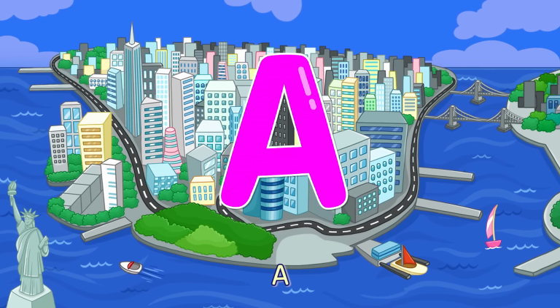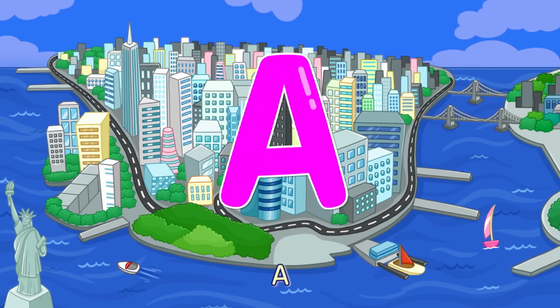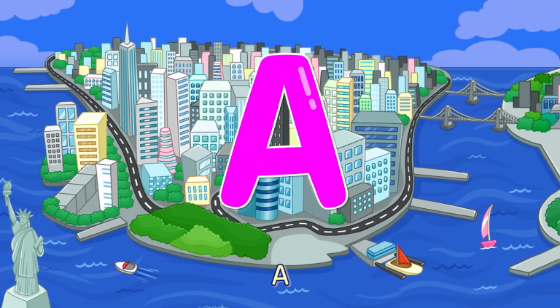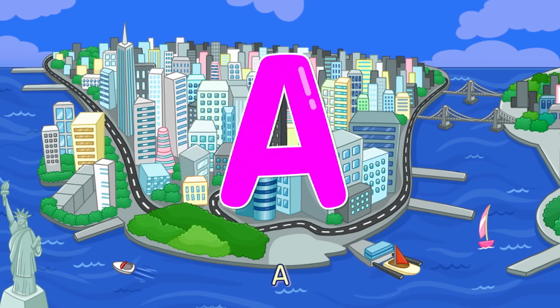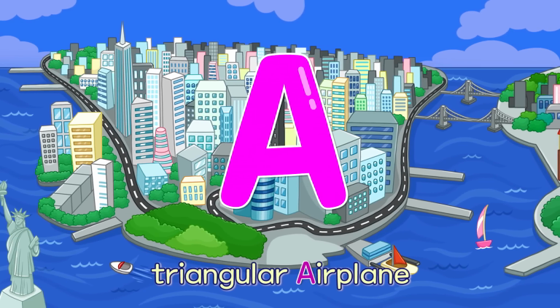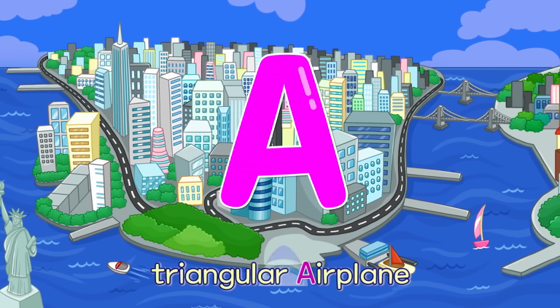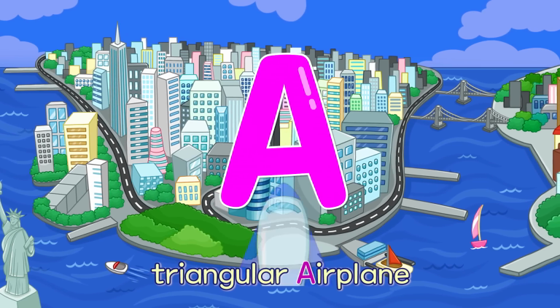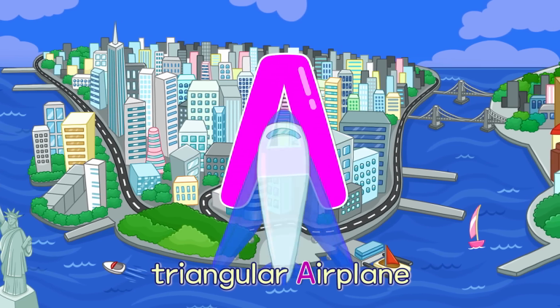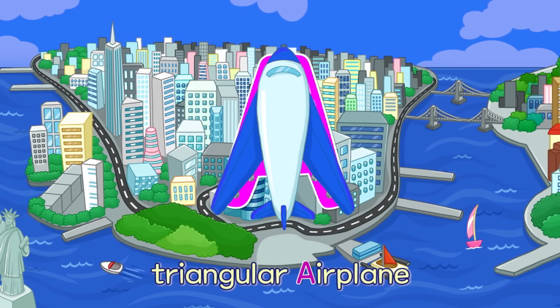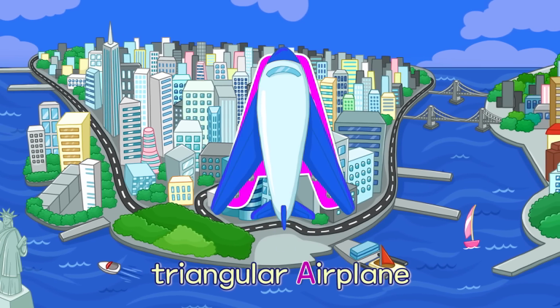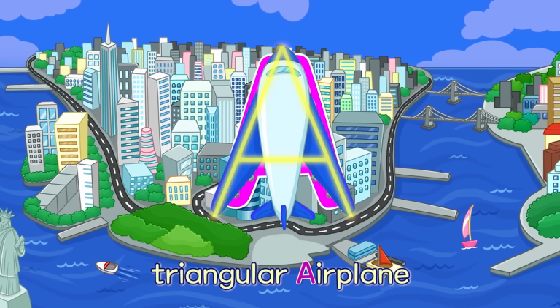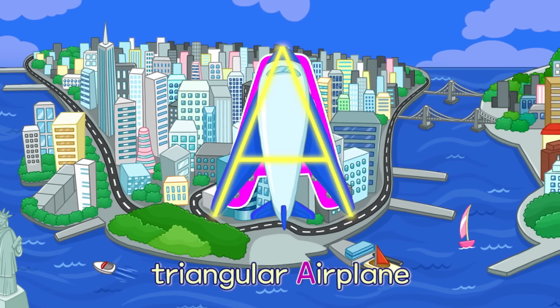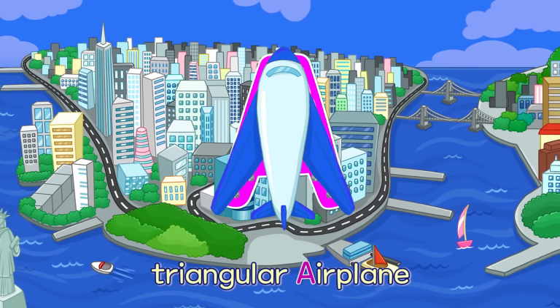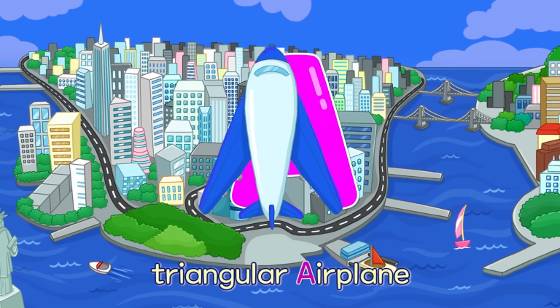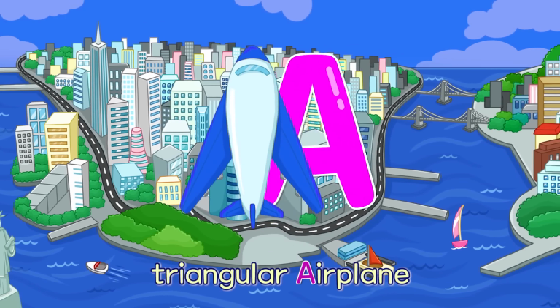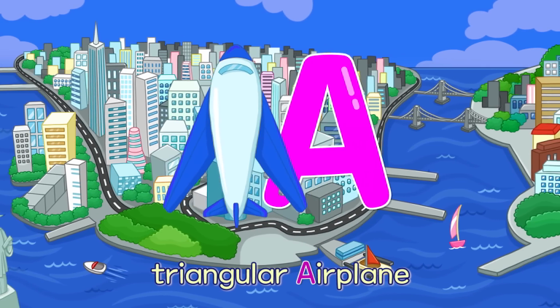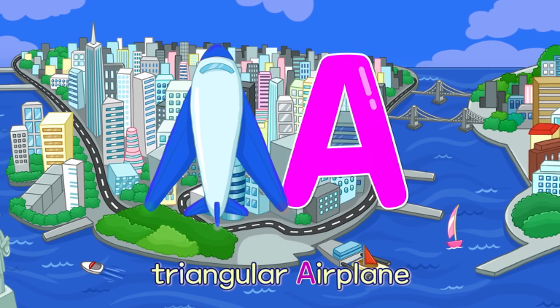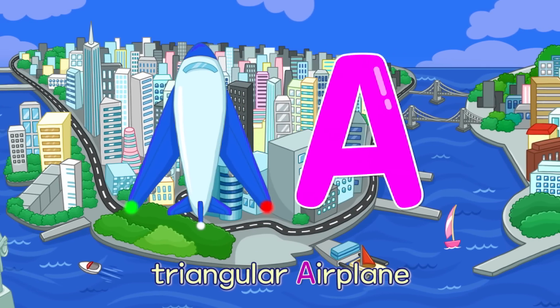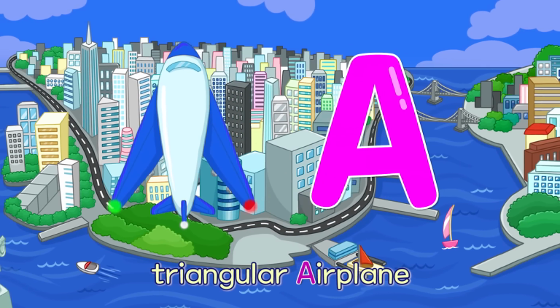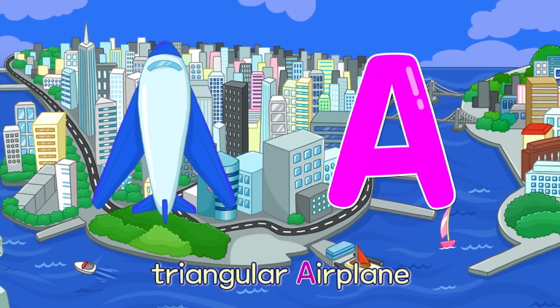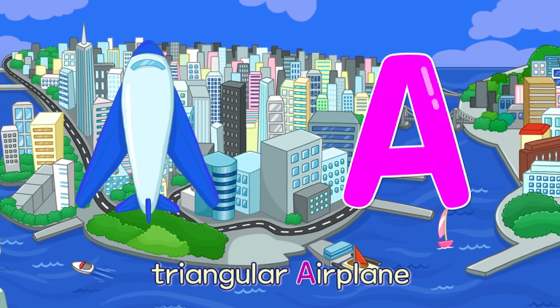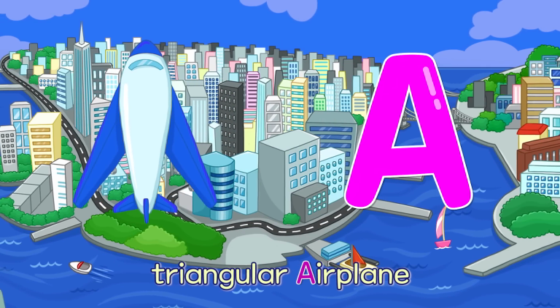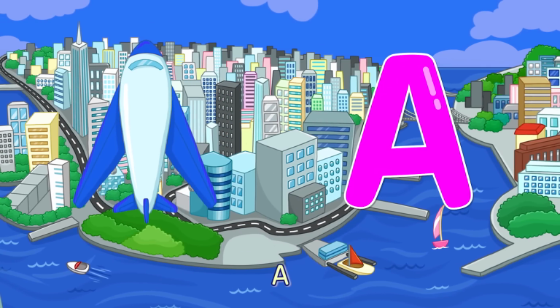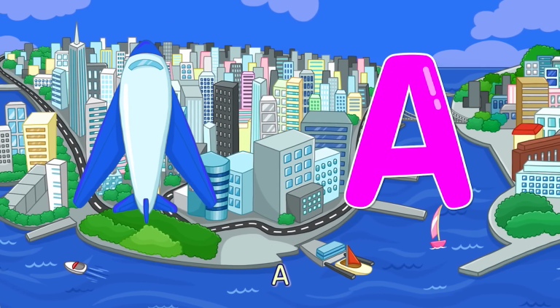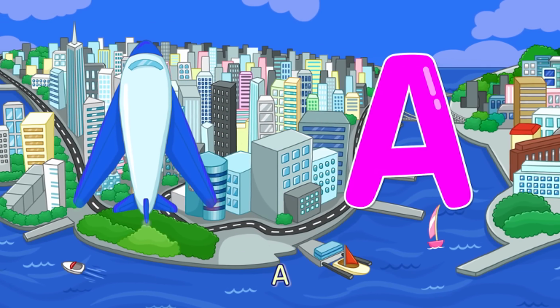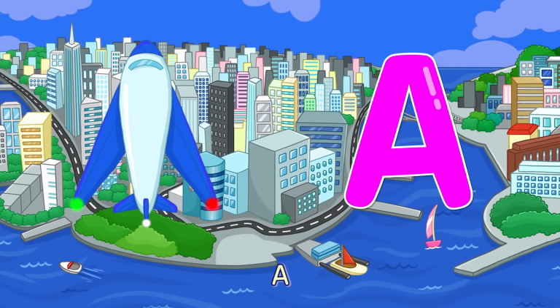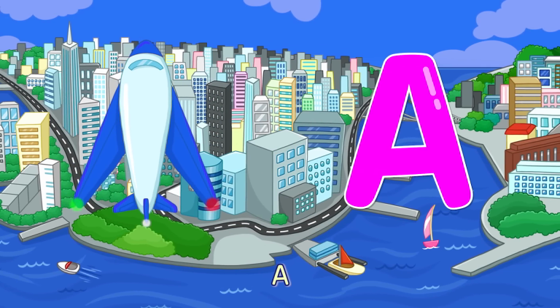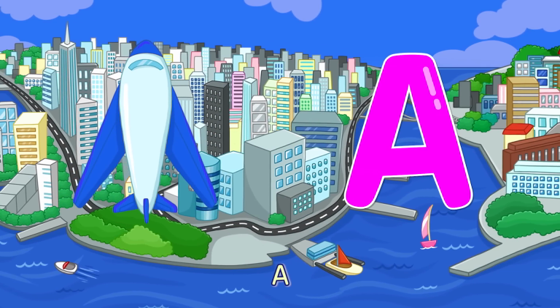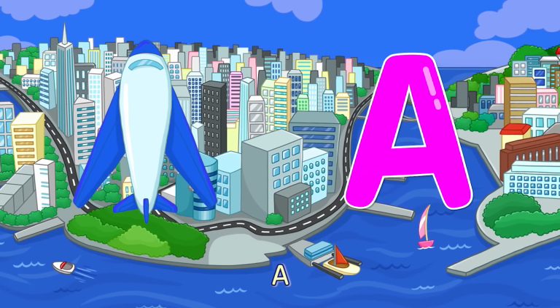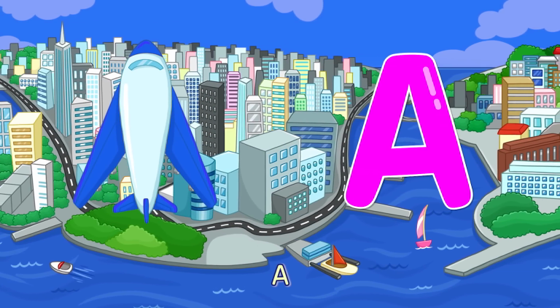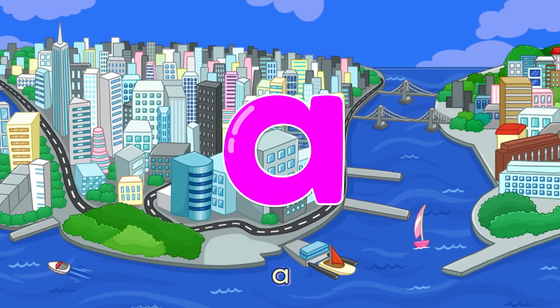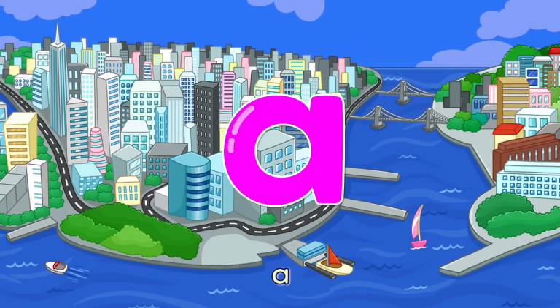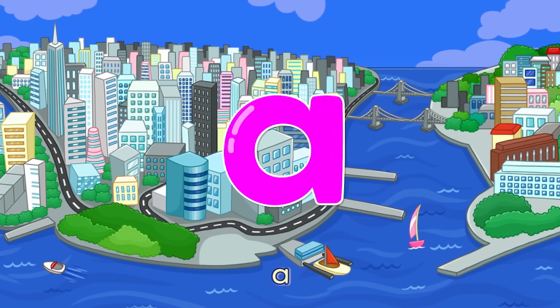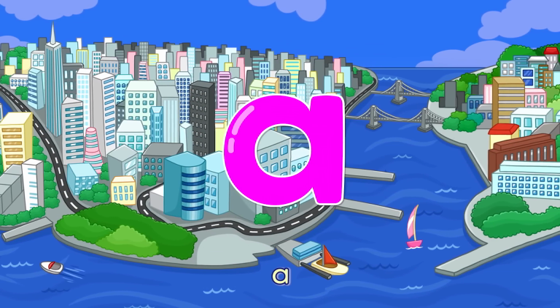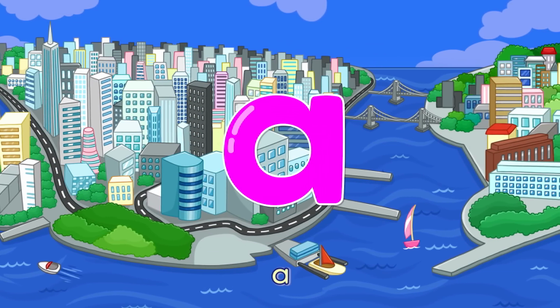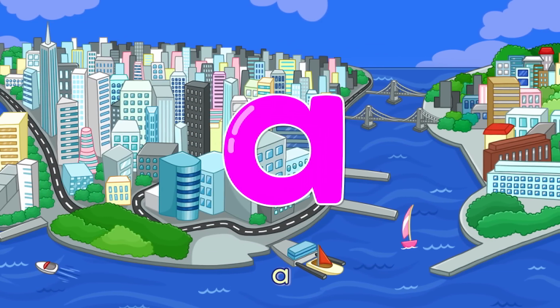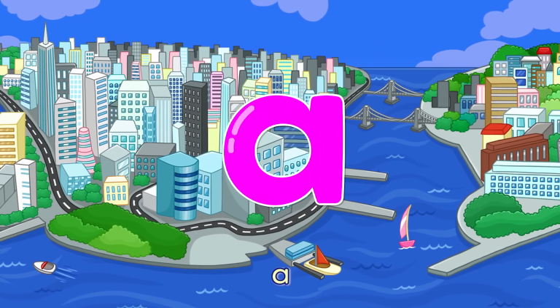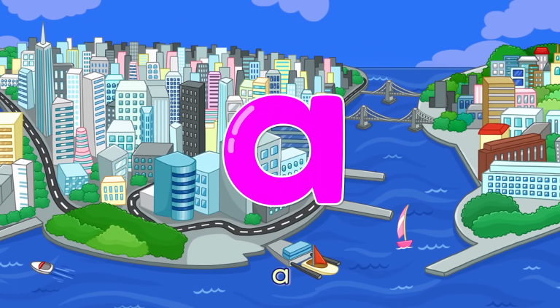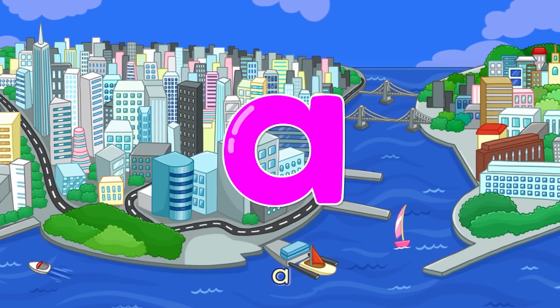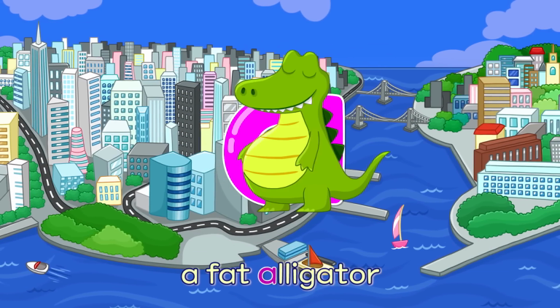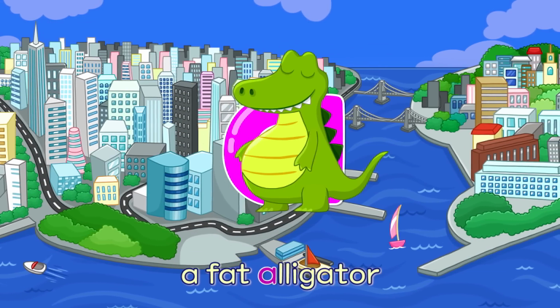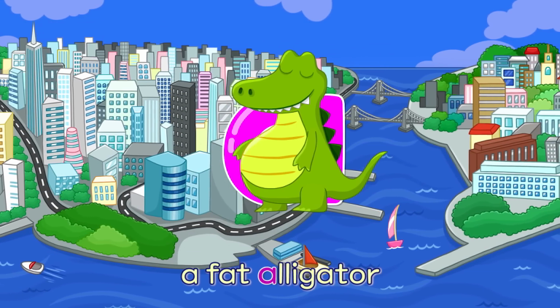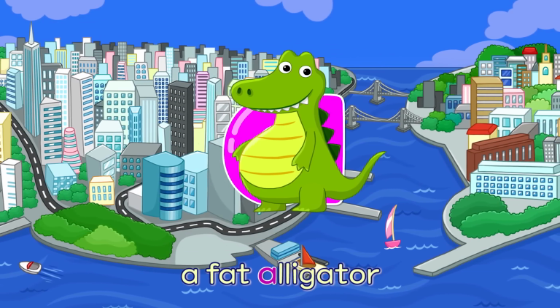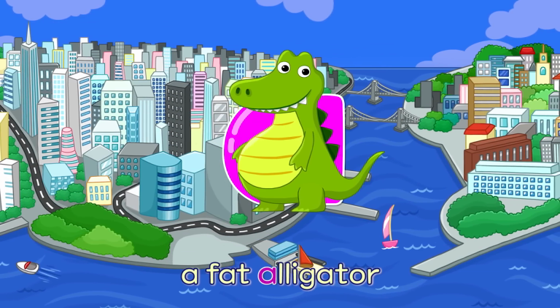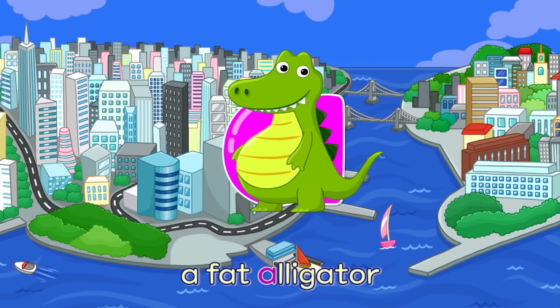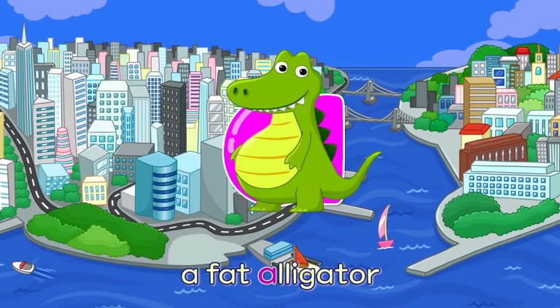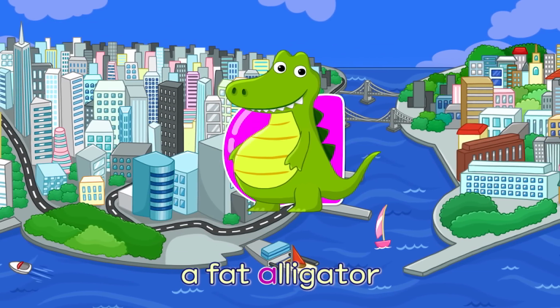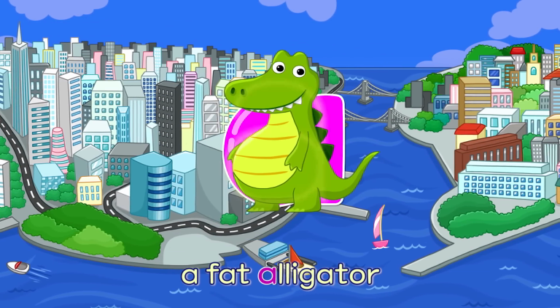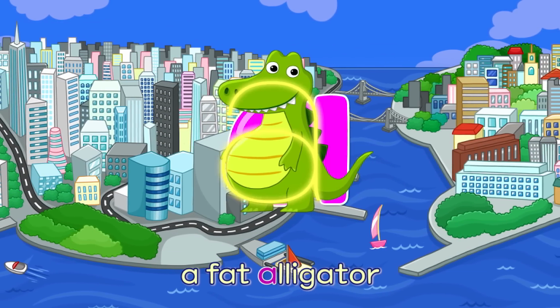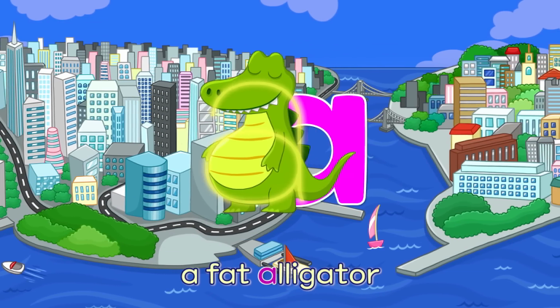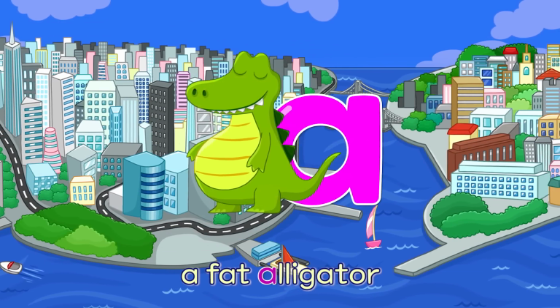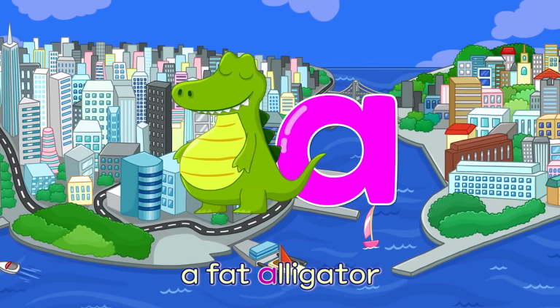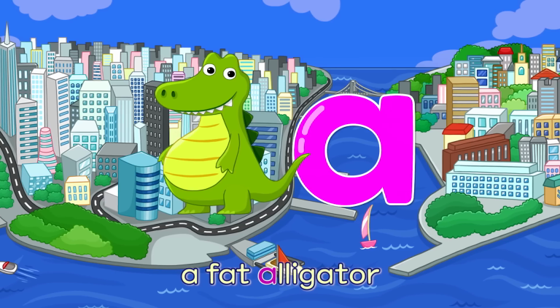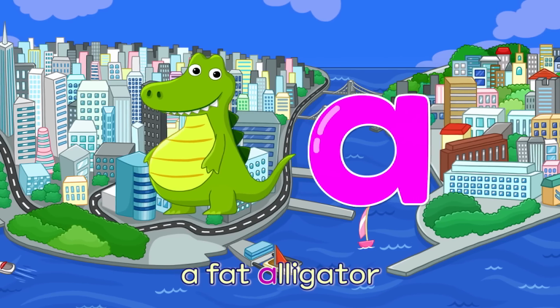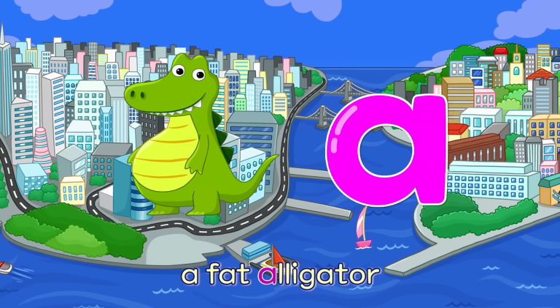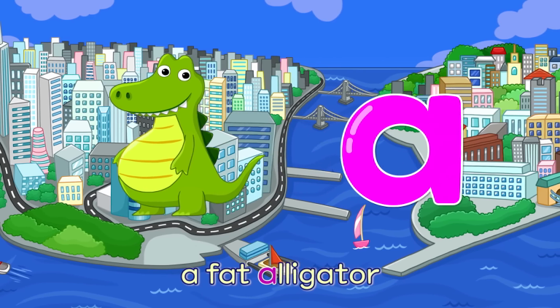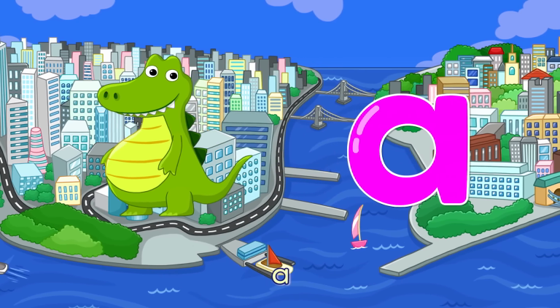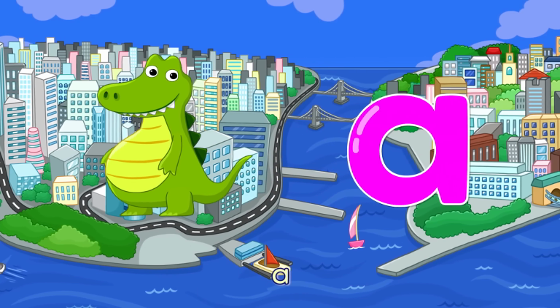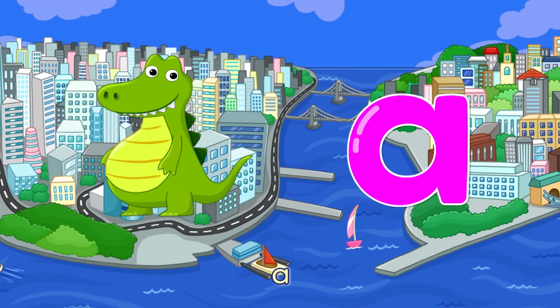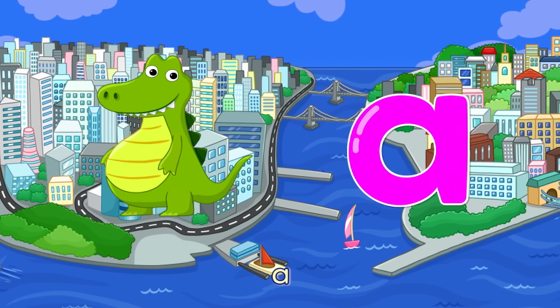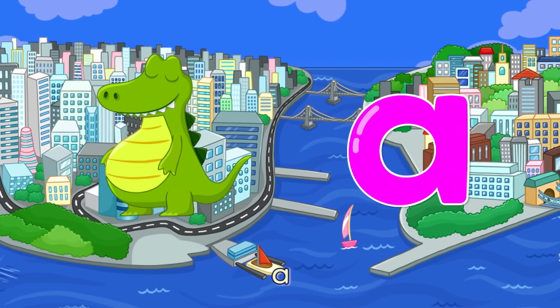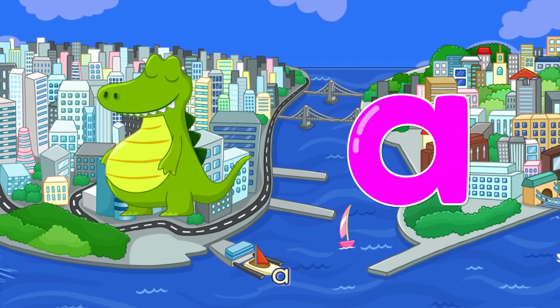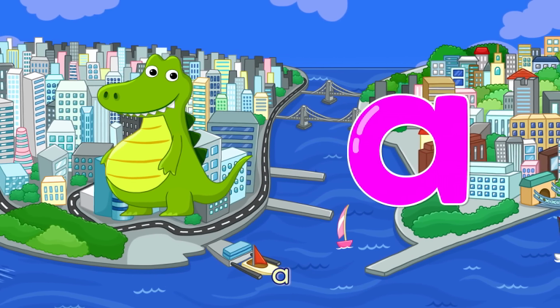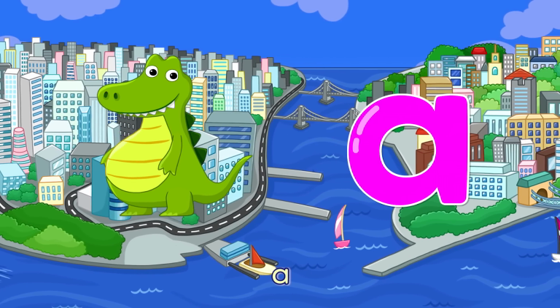A. Triangular Airplane — A. Fat Alligator — A.